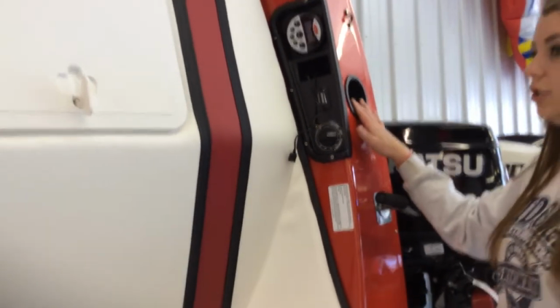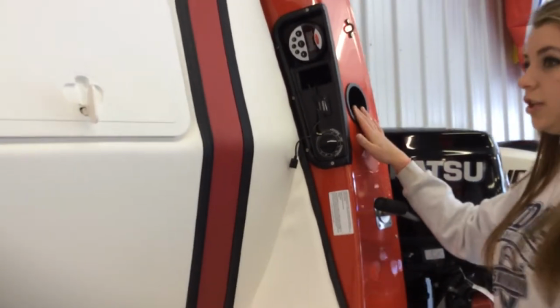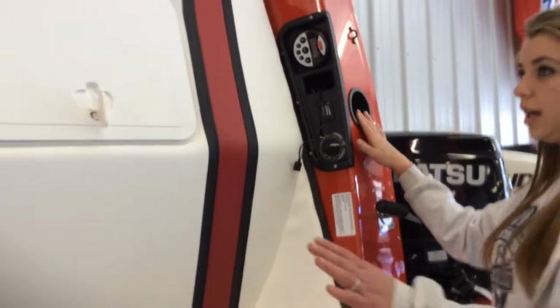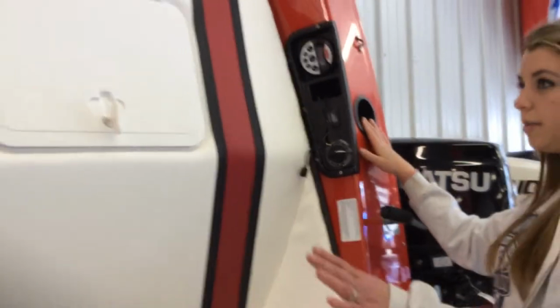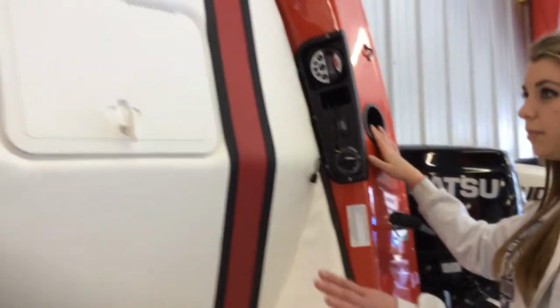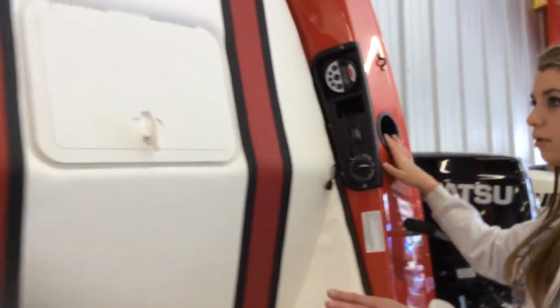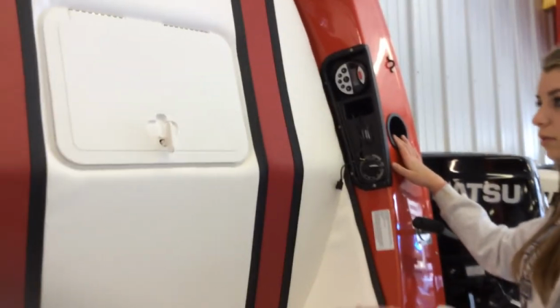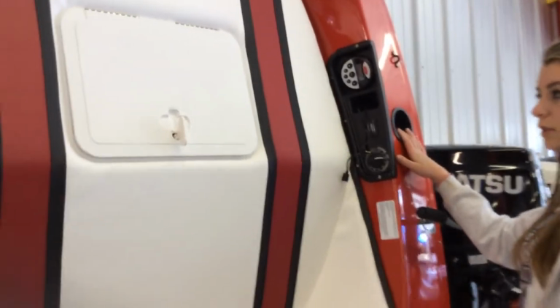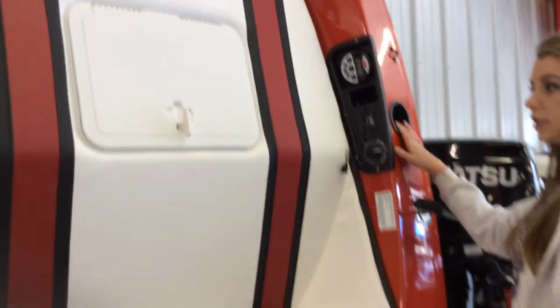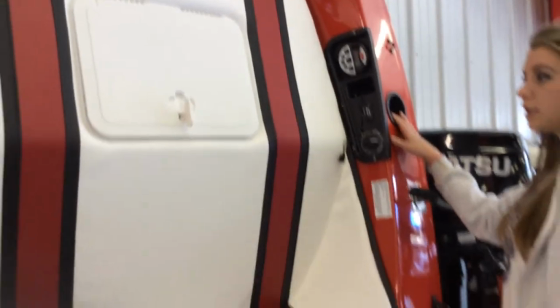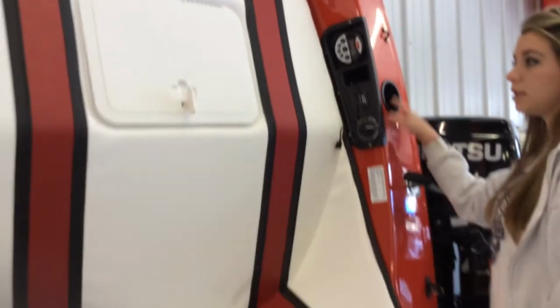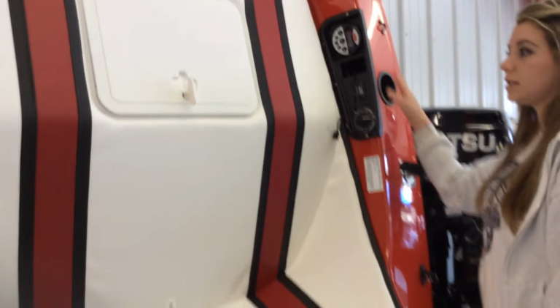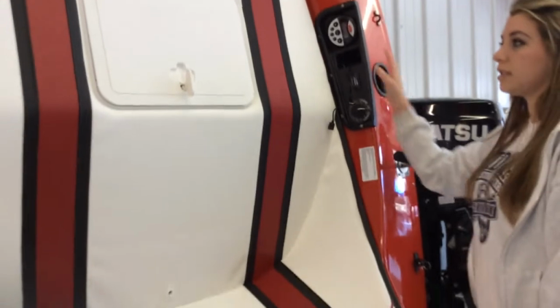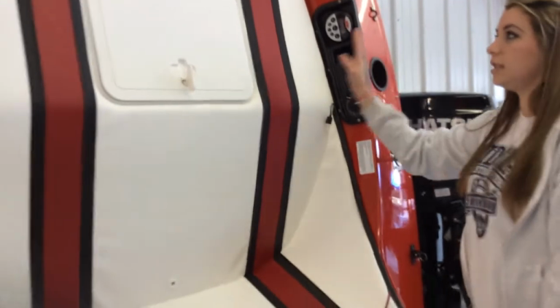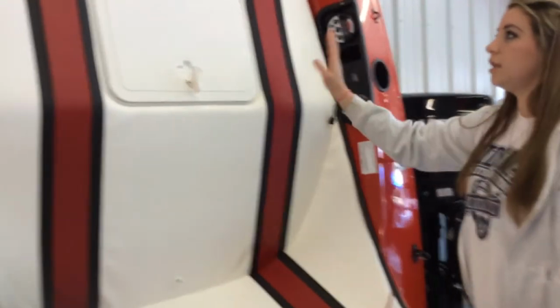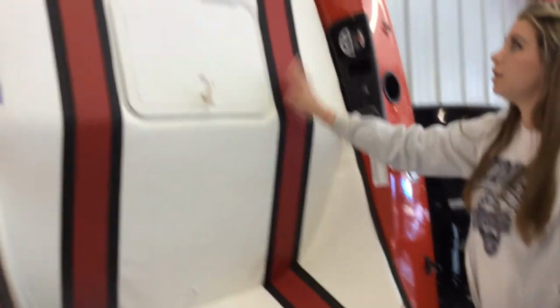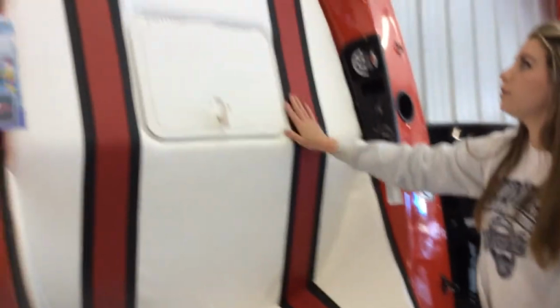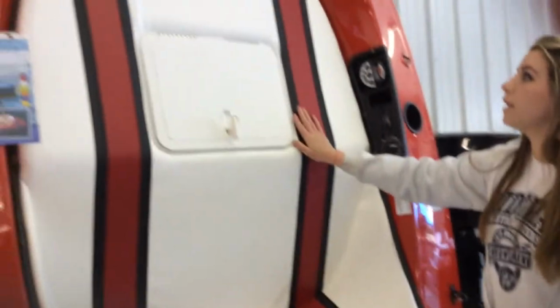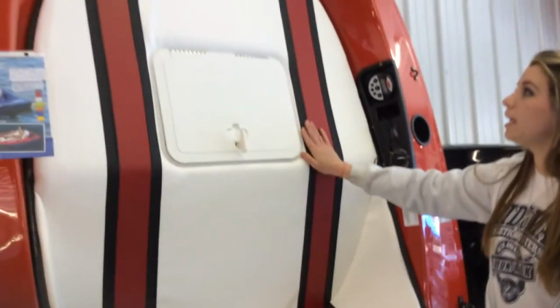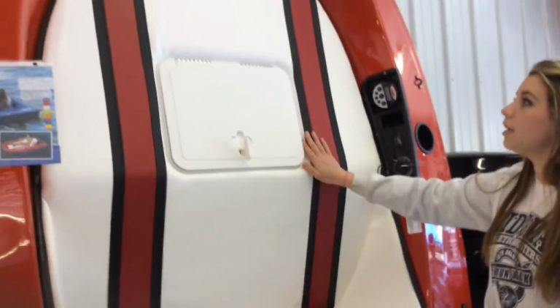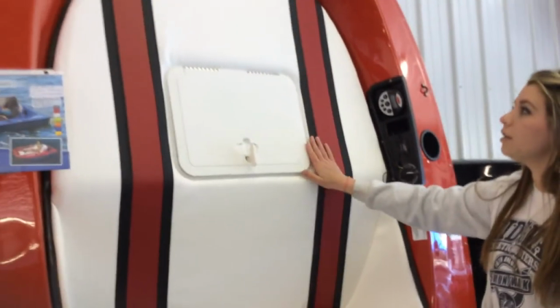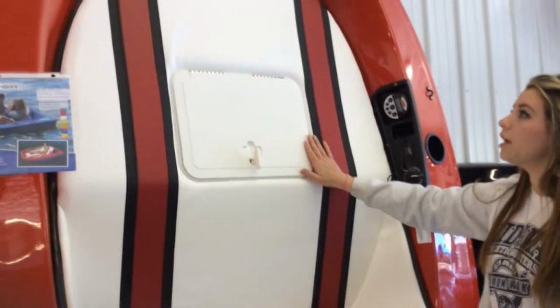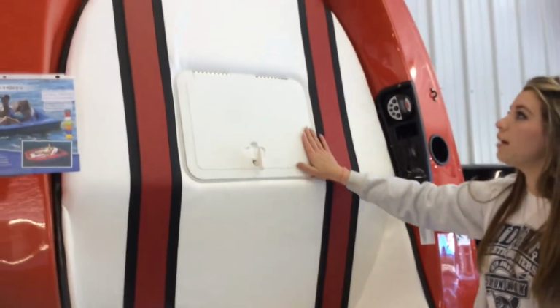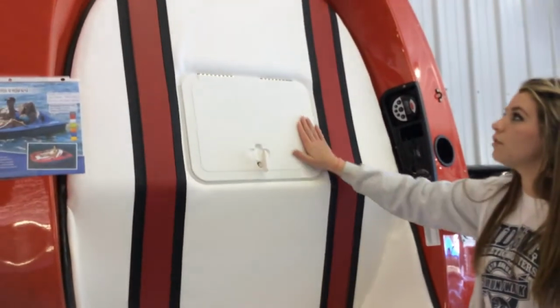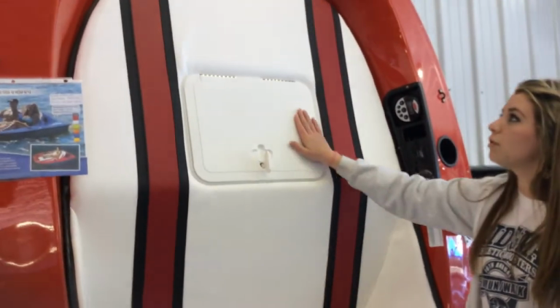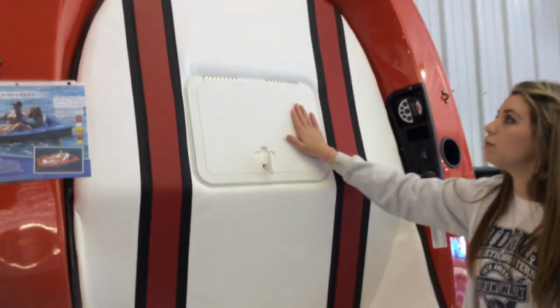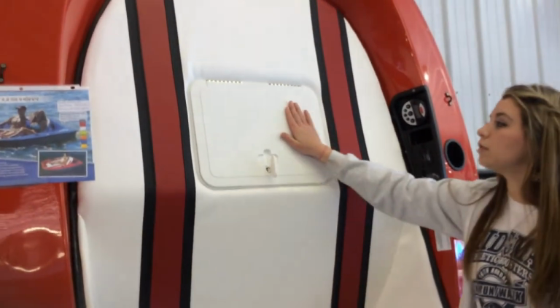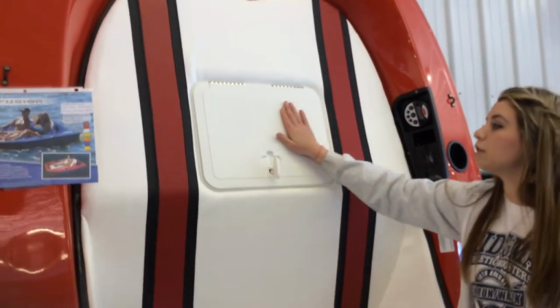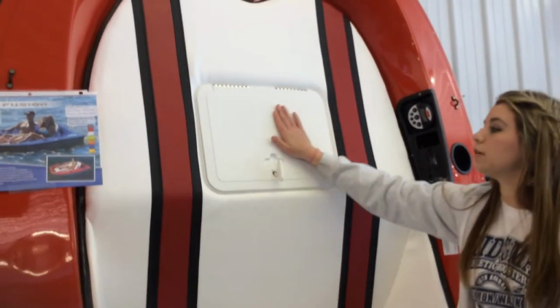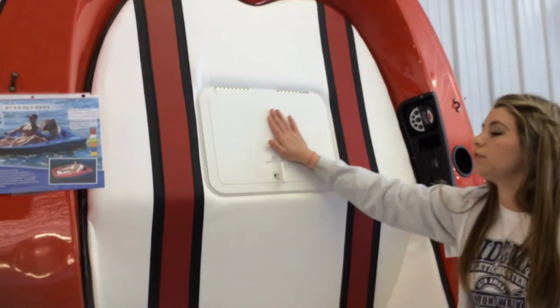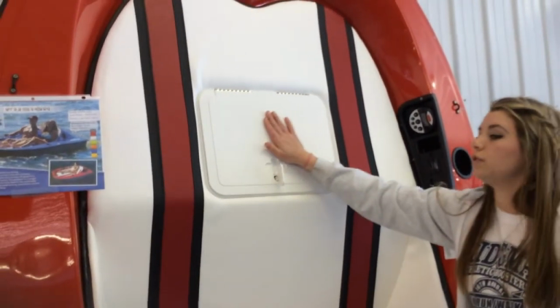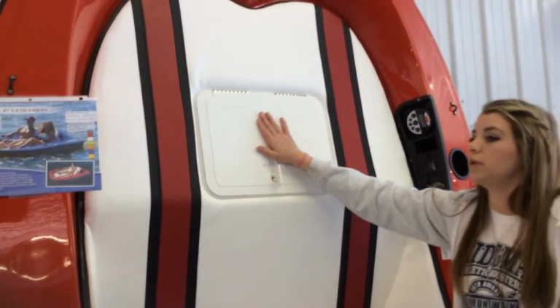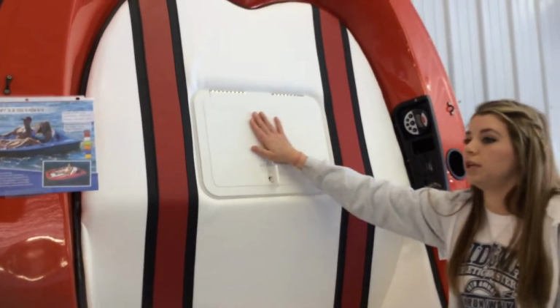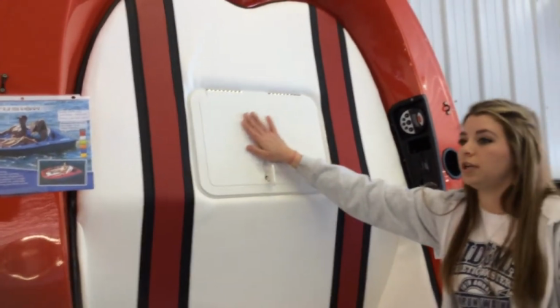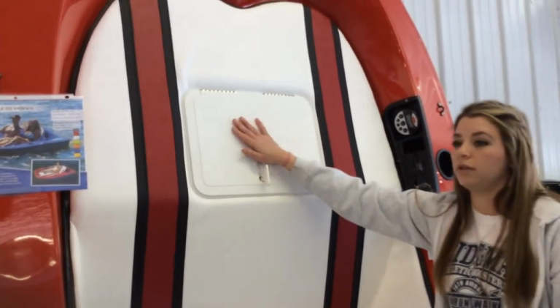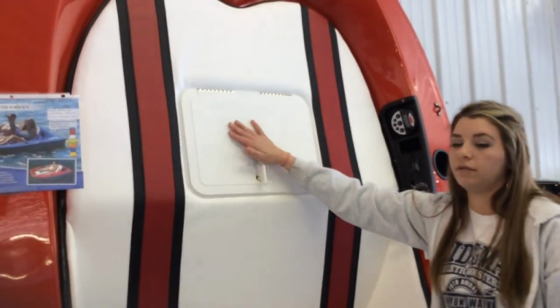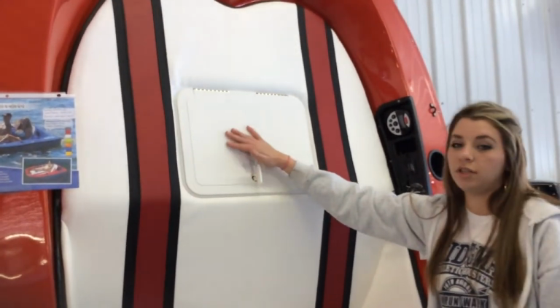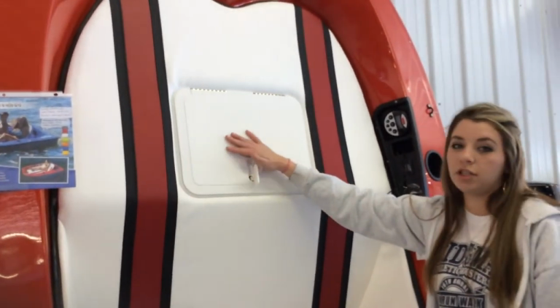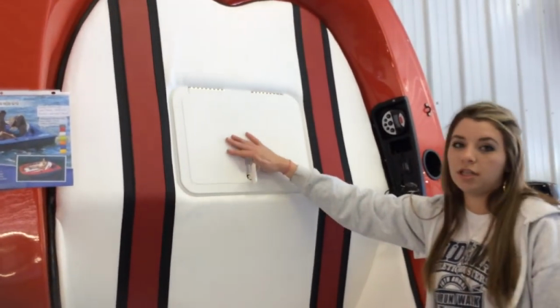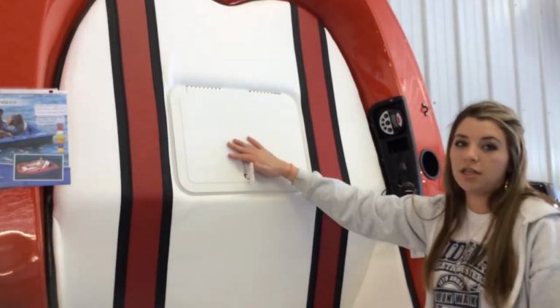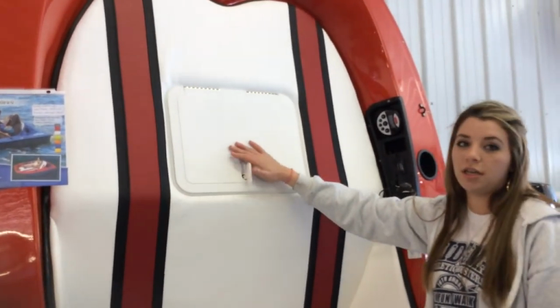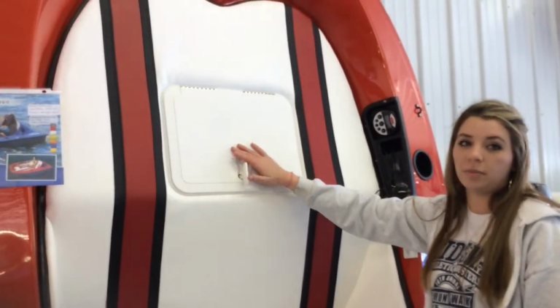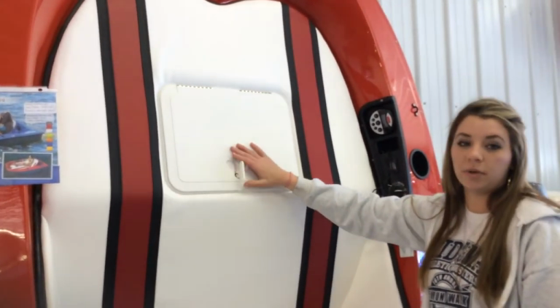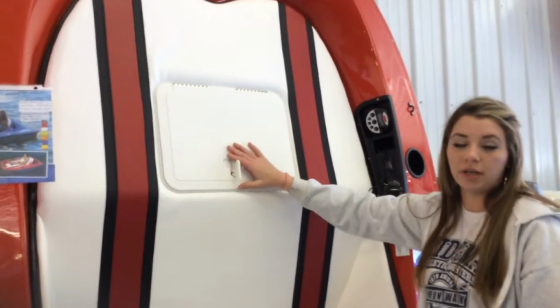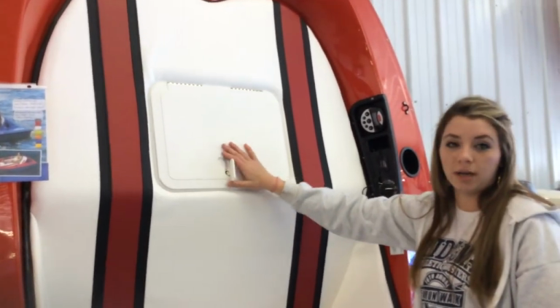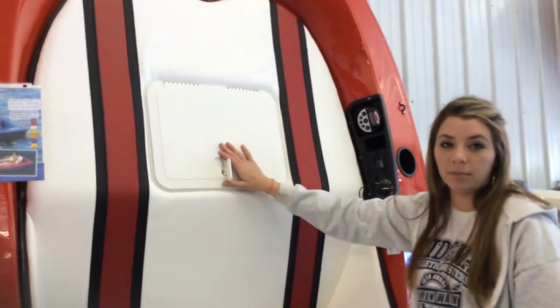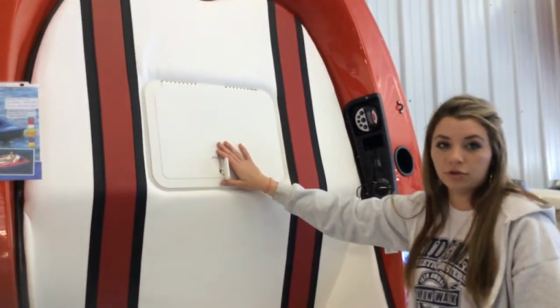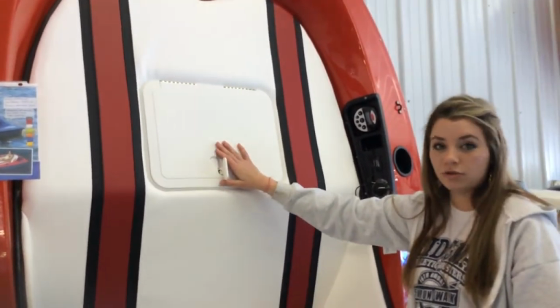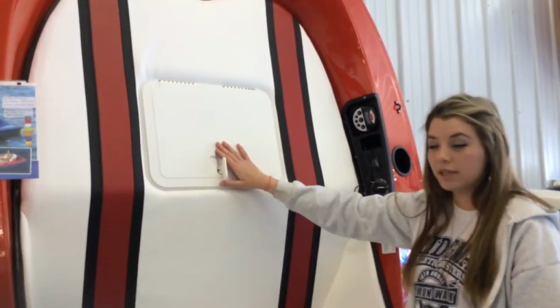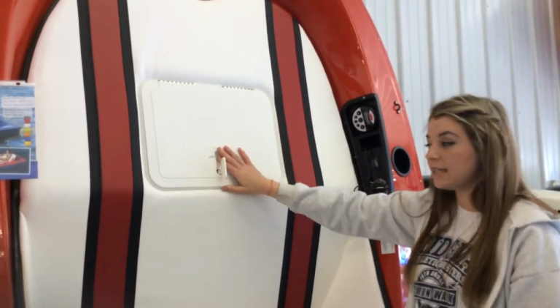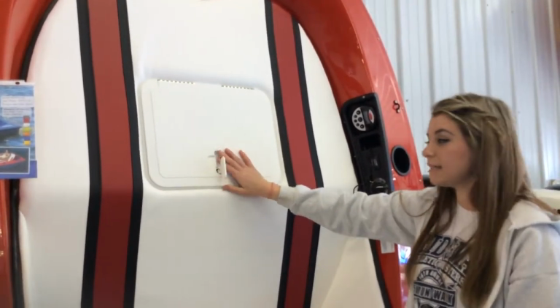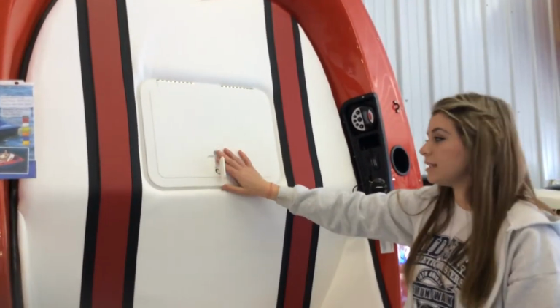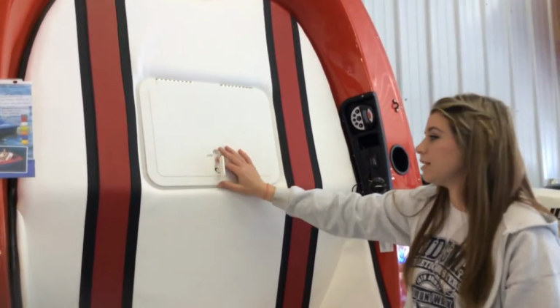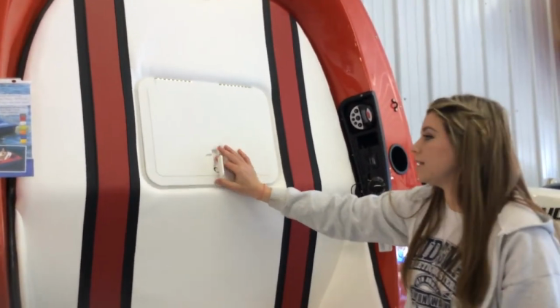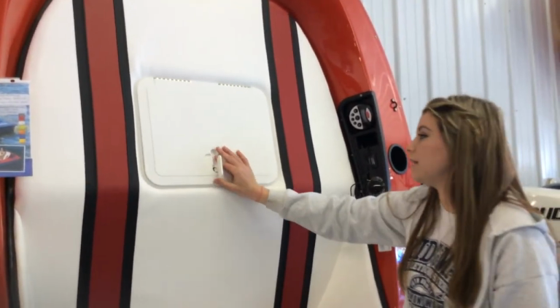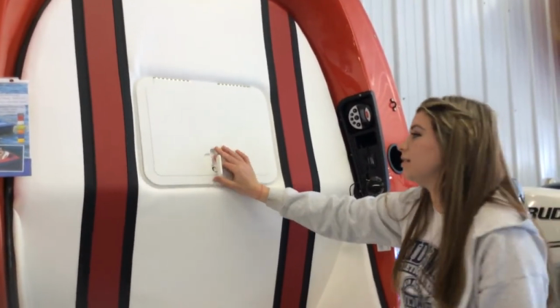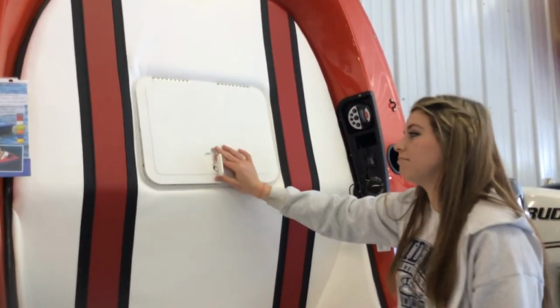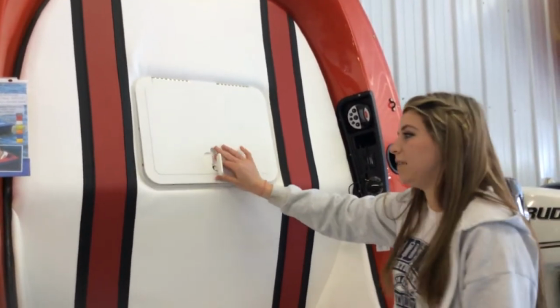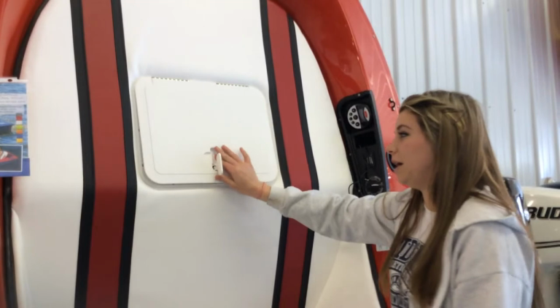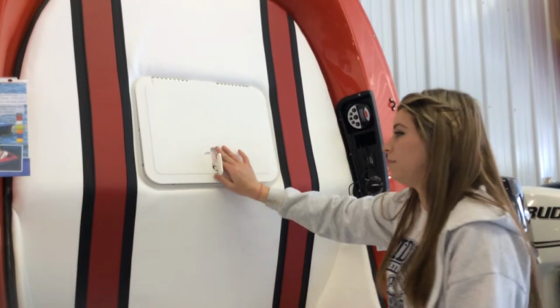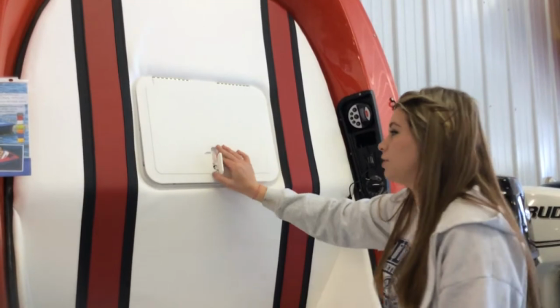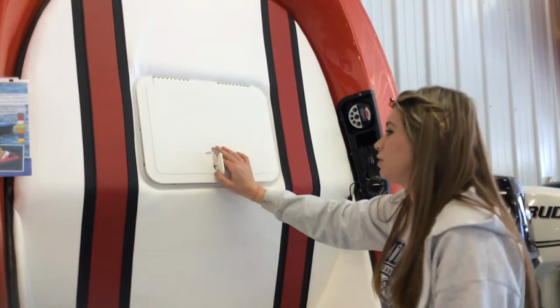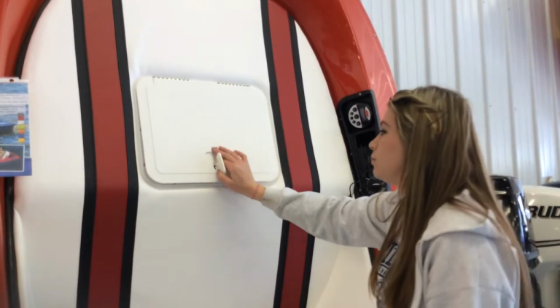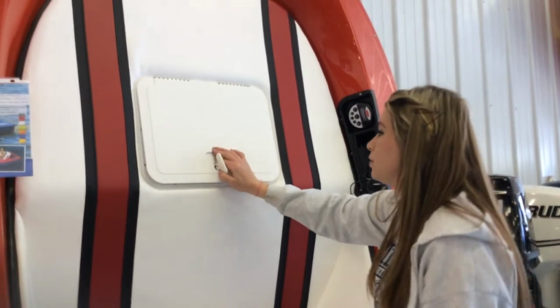You've got your cup holders. Right here you have a cooler if you wanted to go fishing or put a couple drinks in it. Up to you.